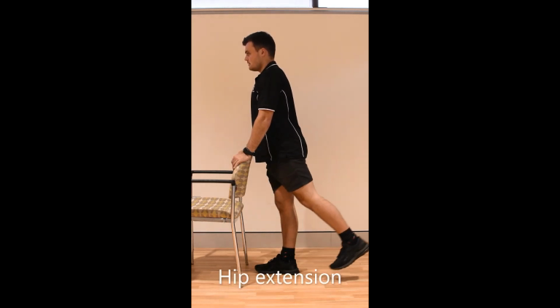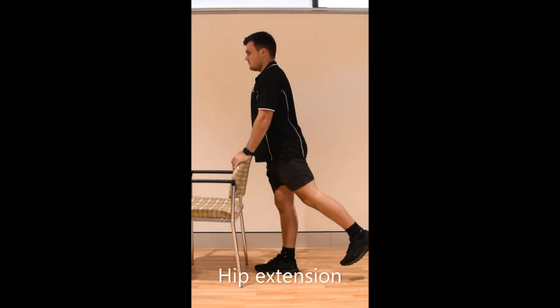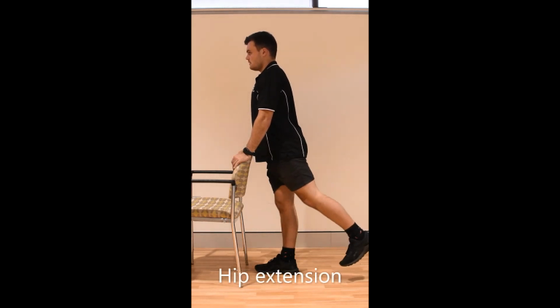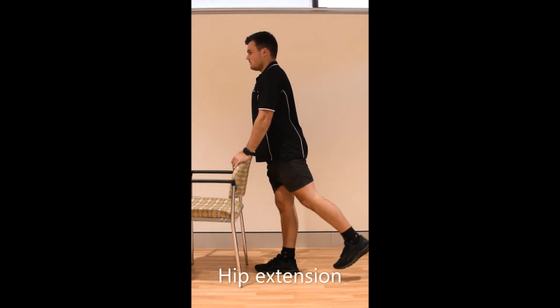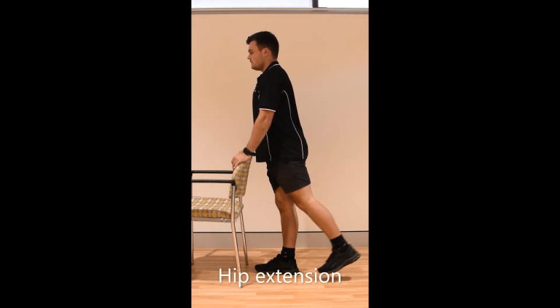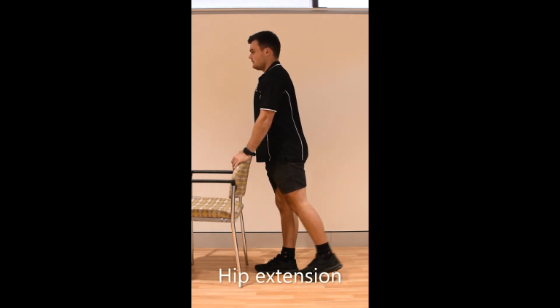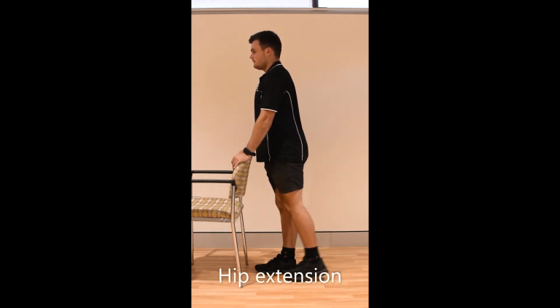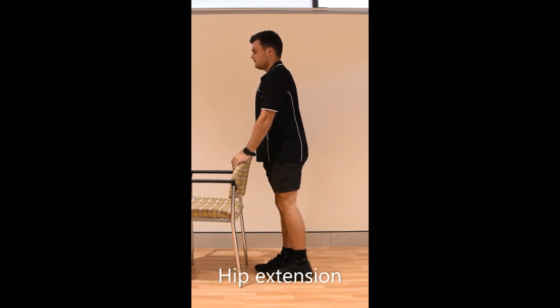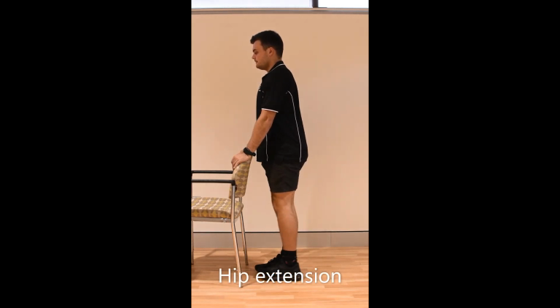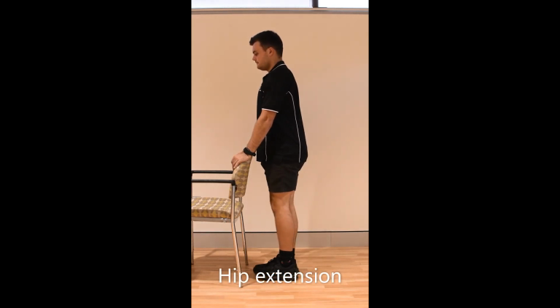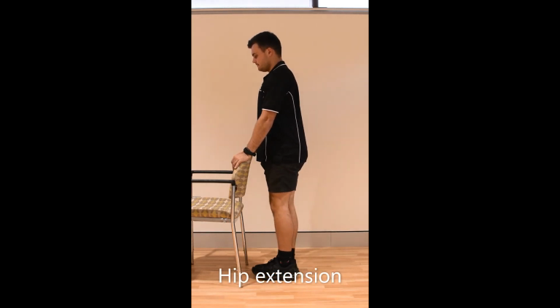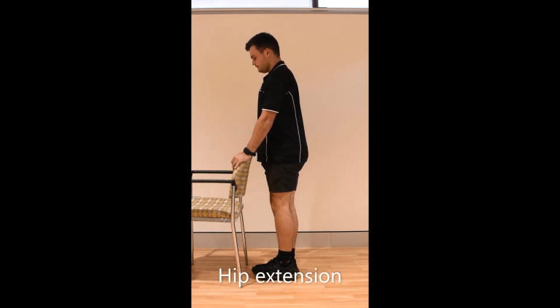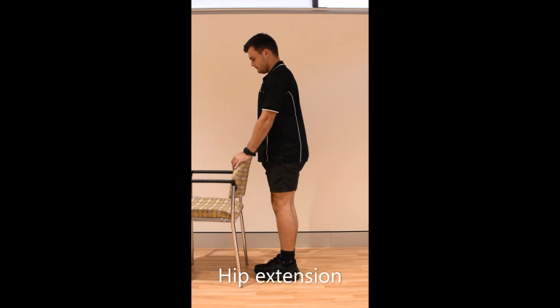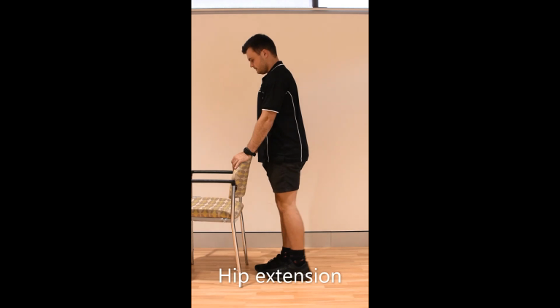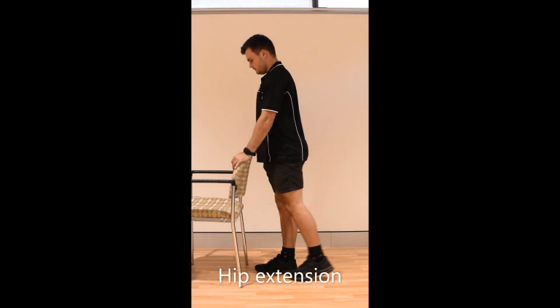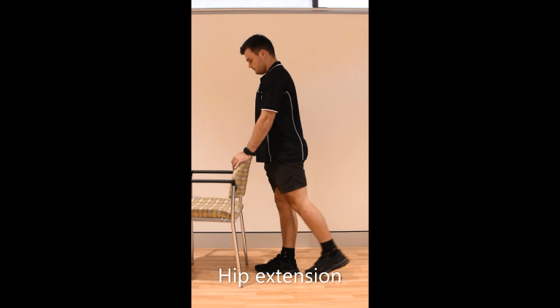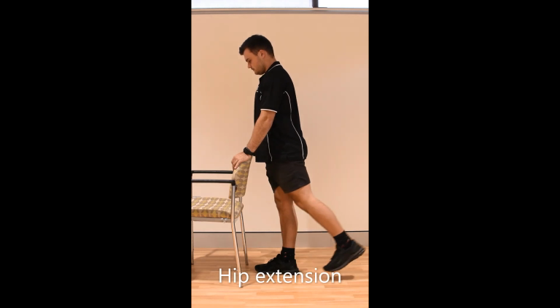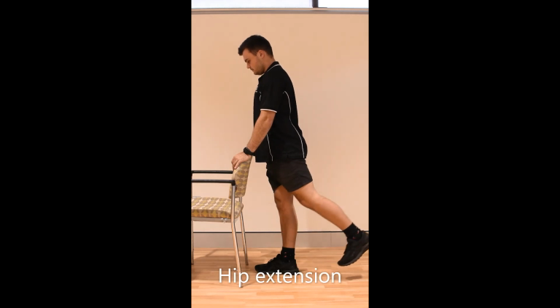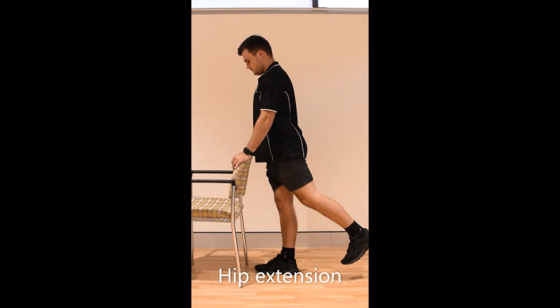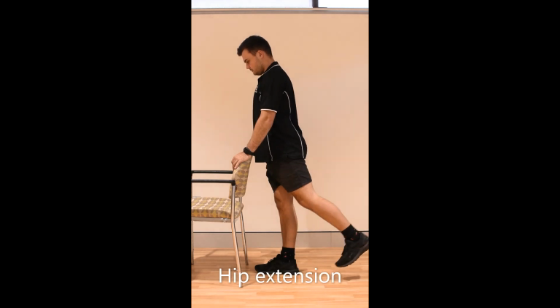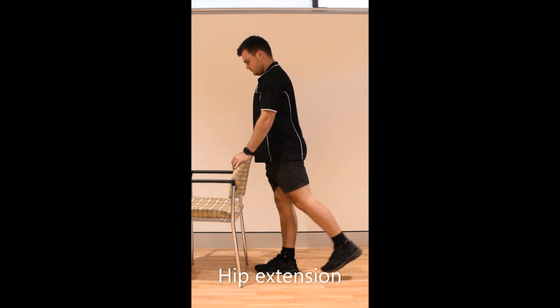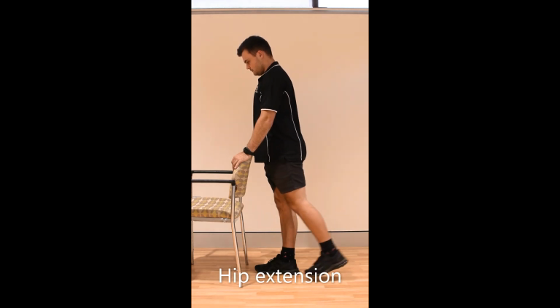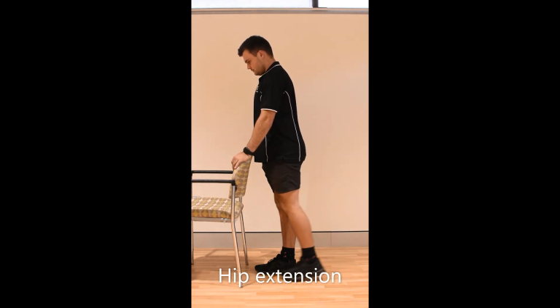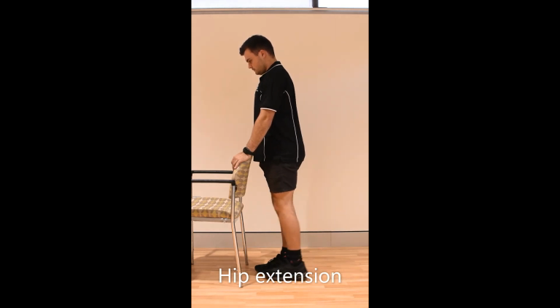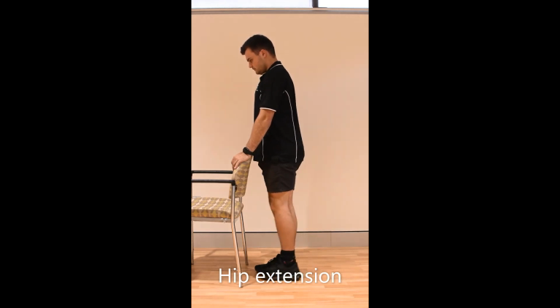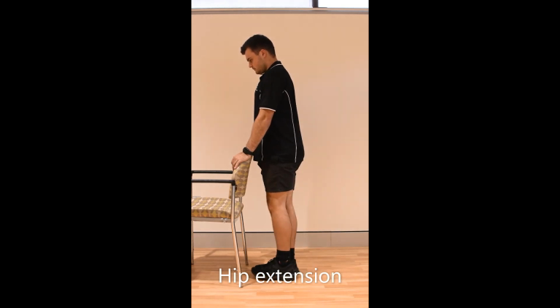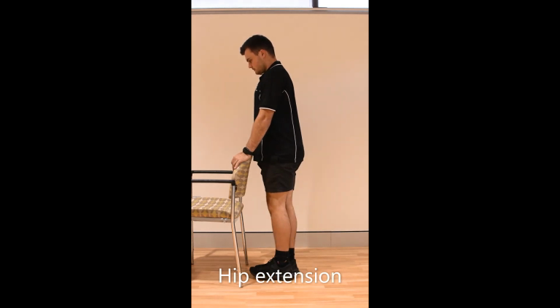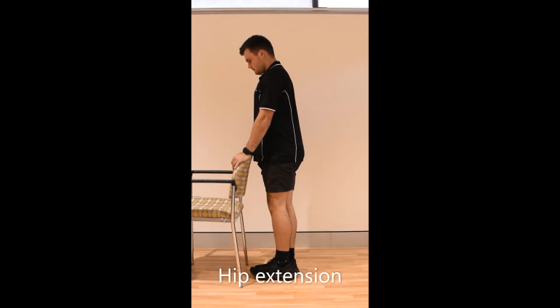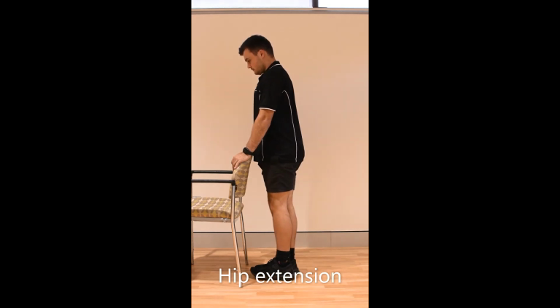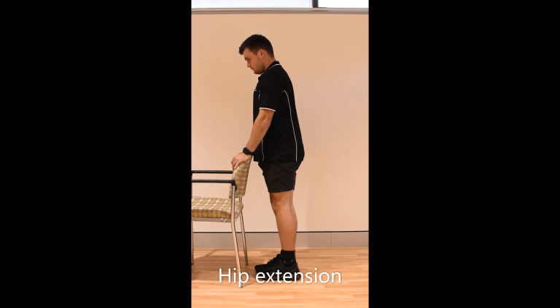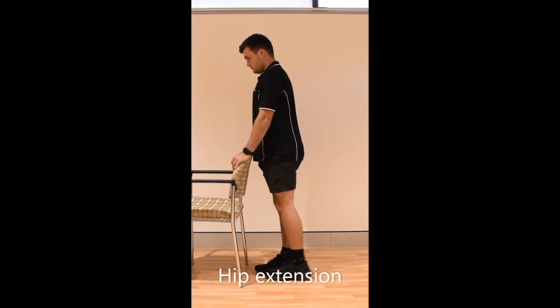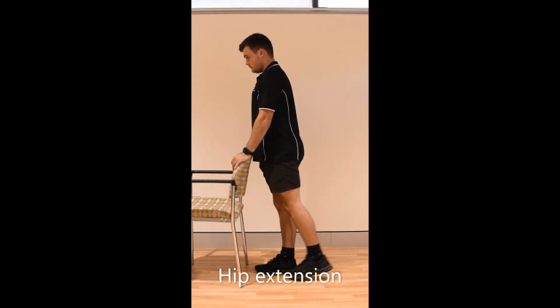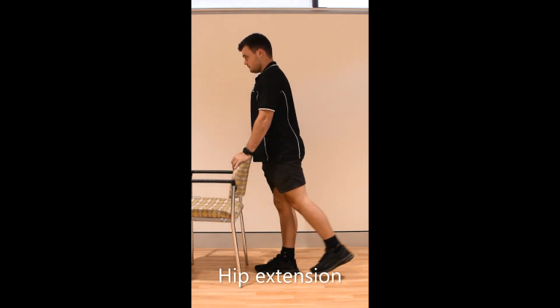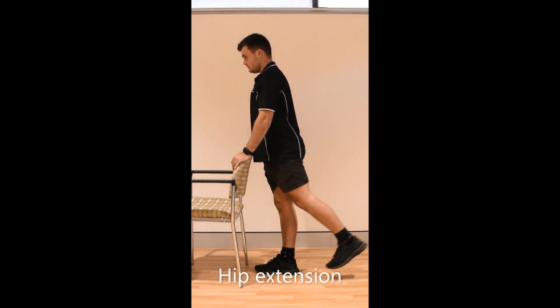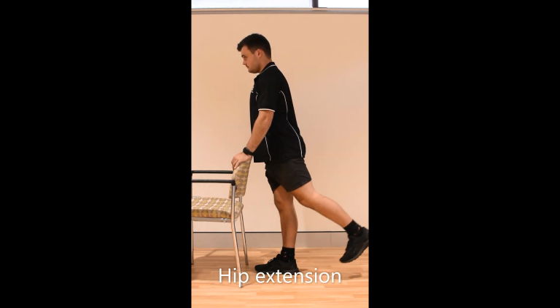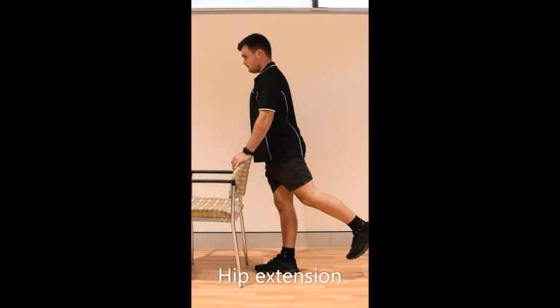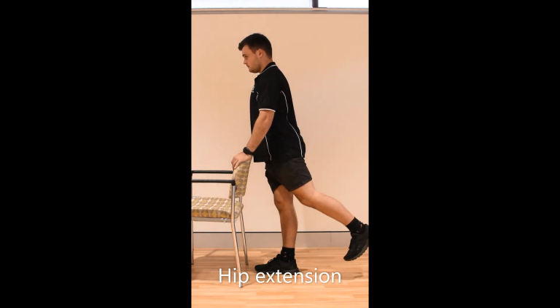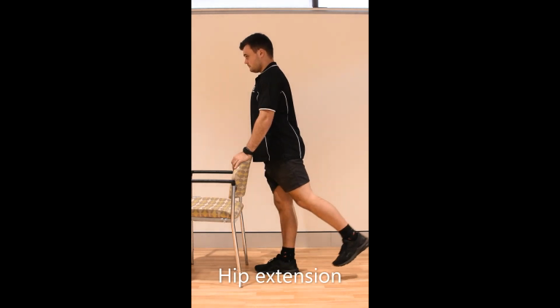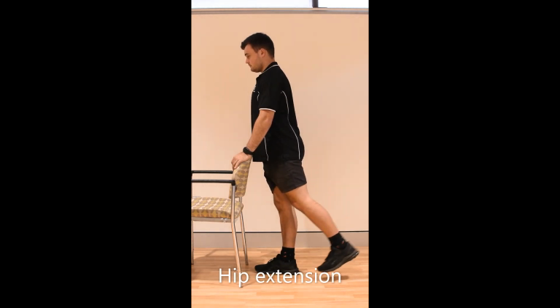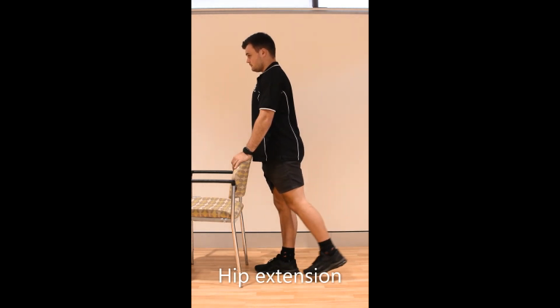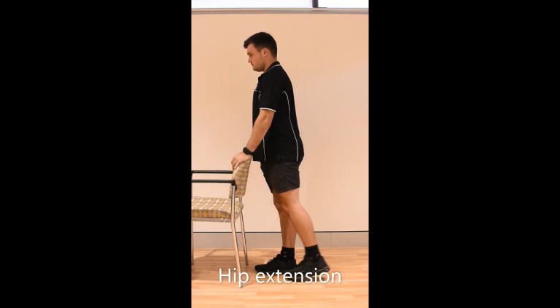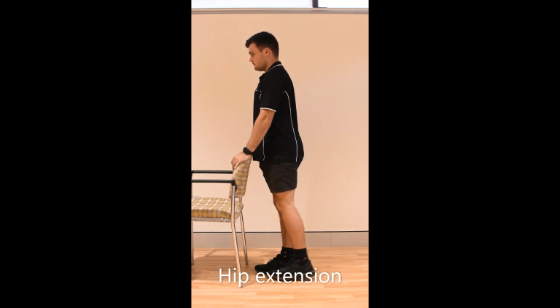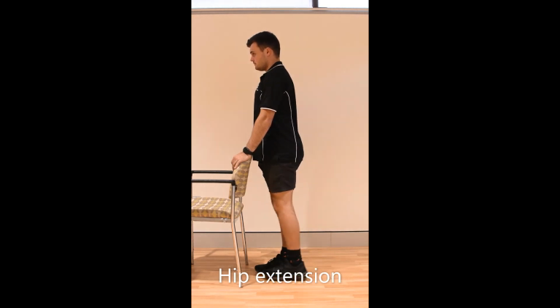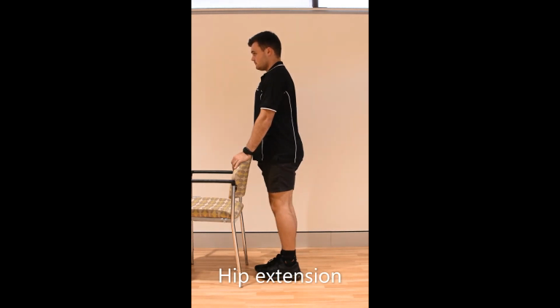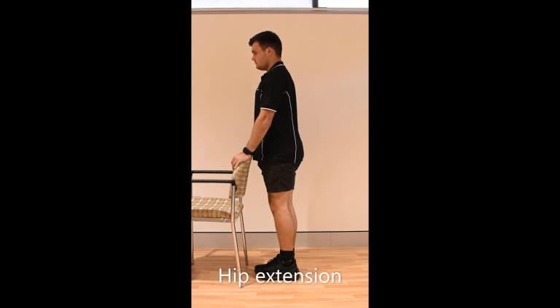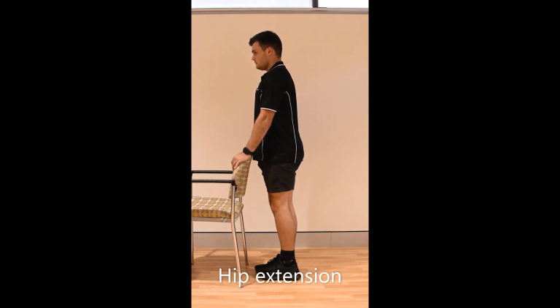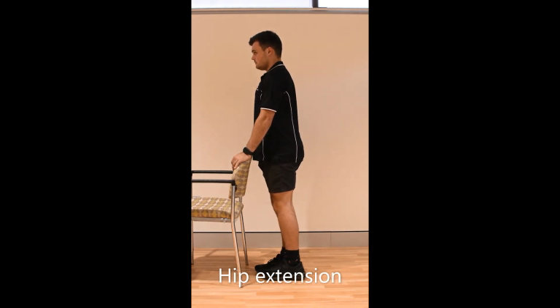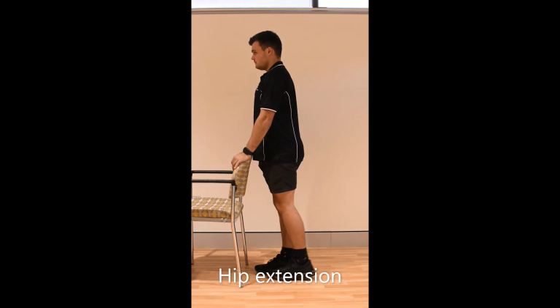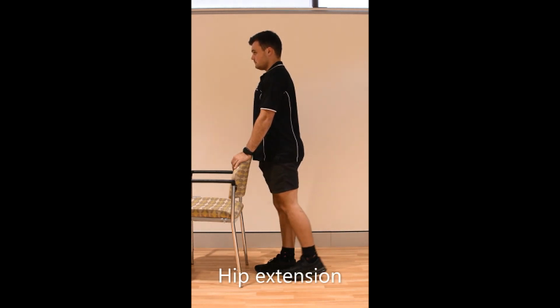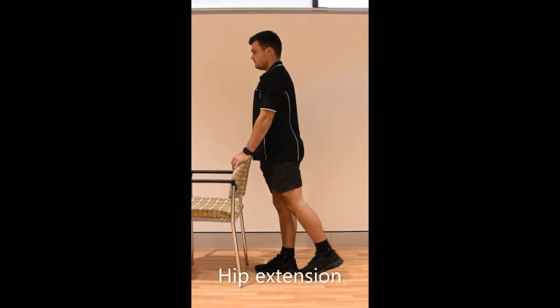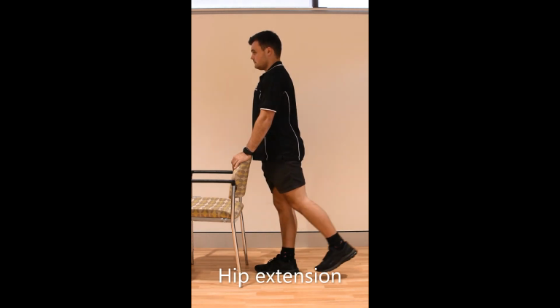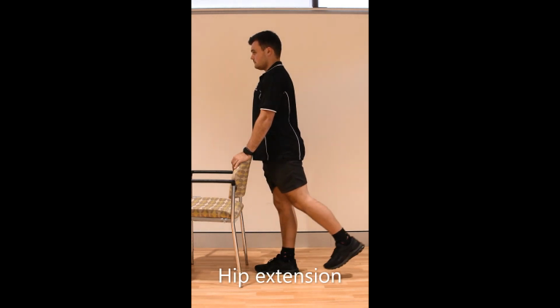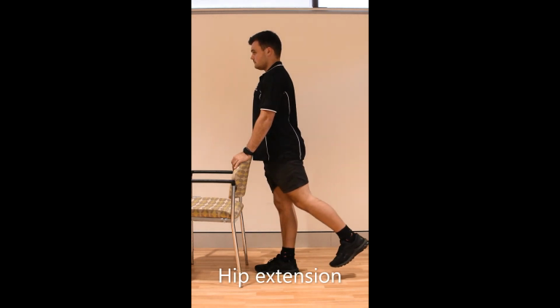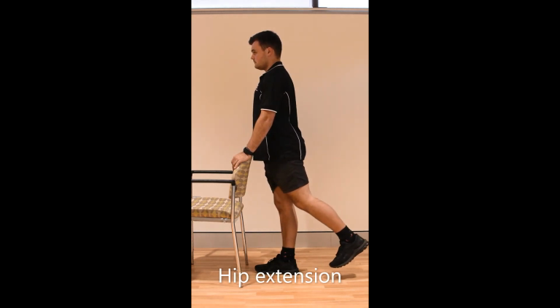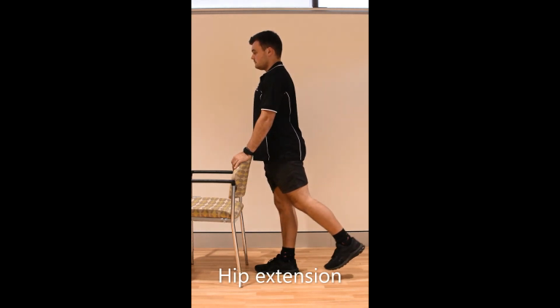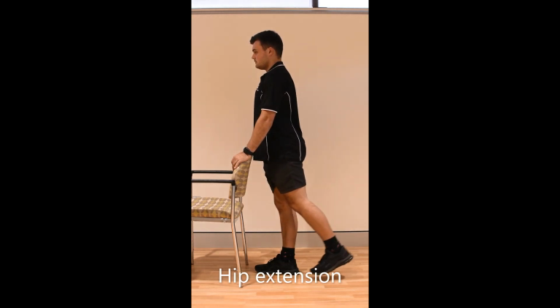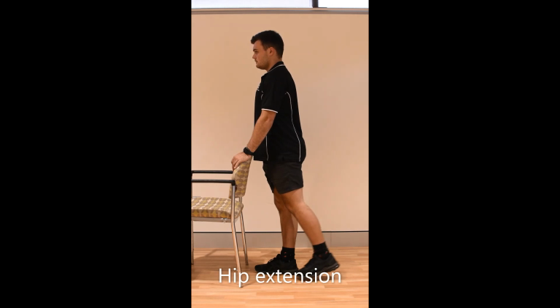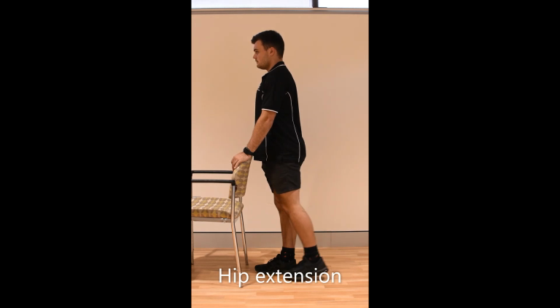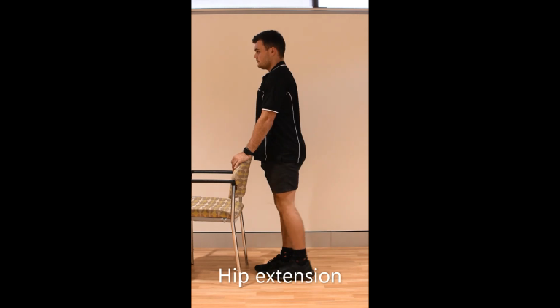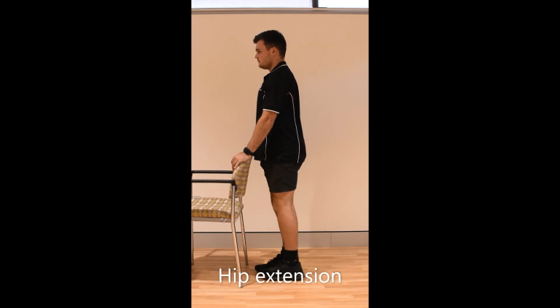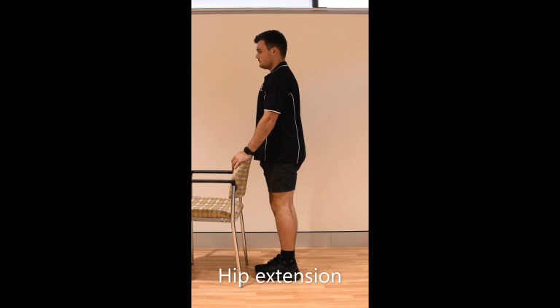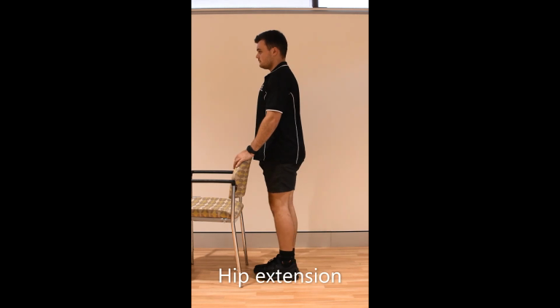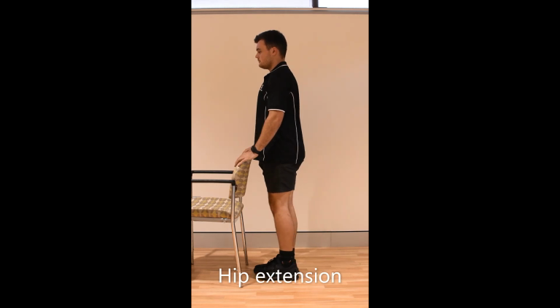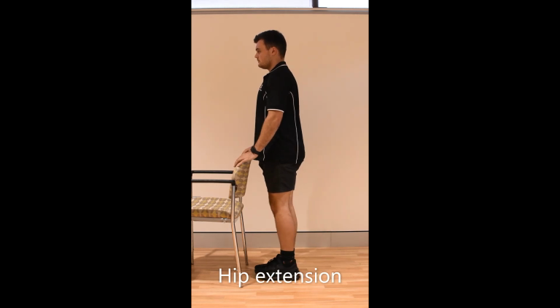Standing tall, holding onto something sturdy. Keep your knees straight and push your legs straight back. Try and keep your trunk straight up.